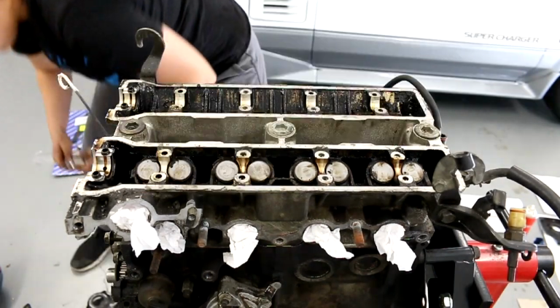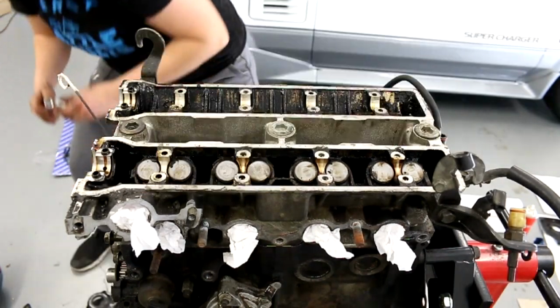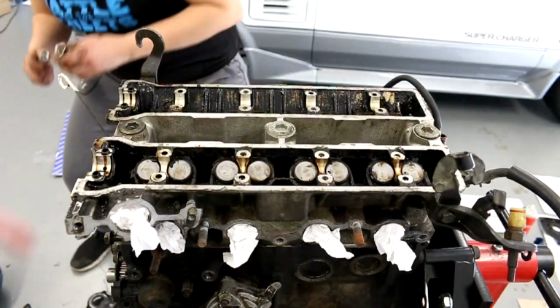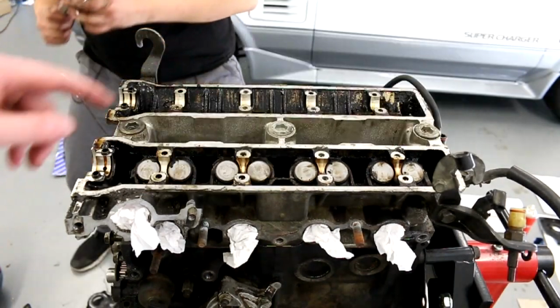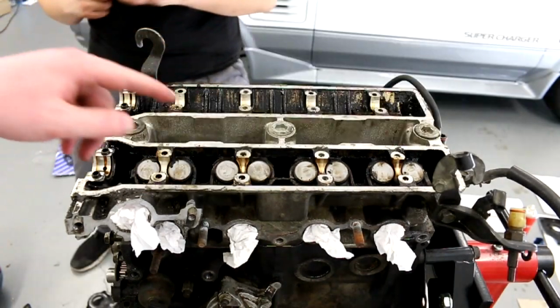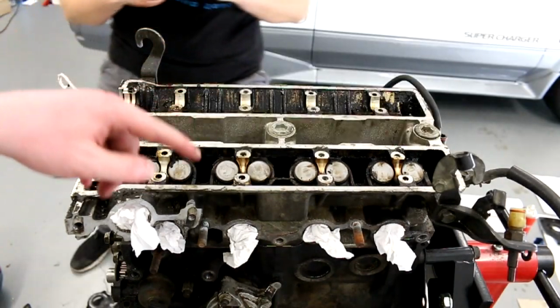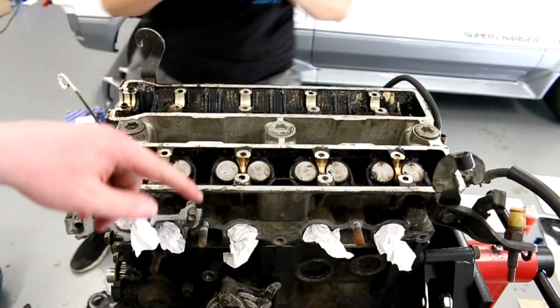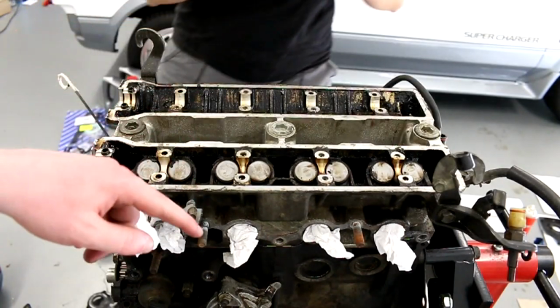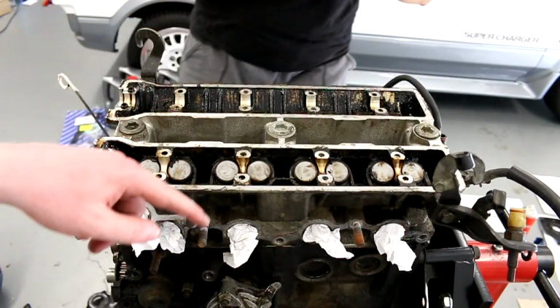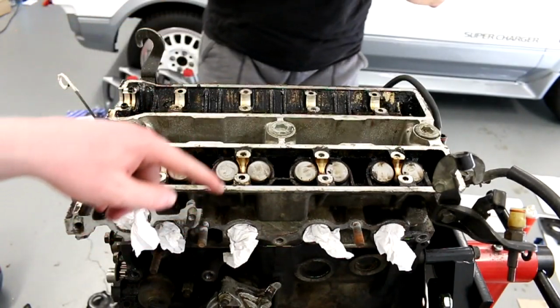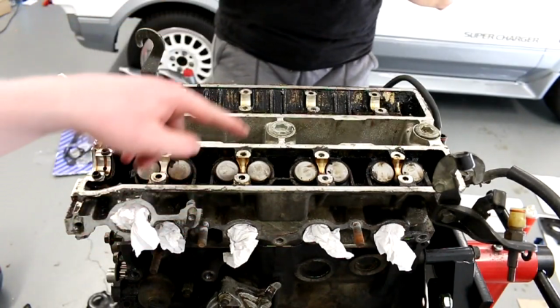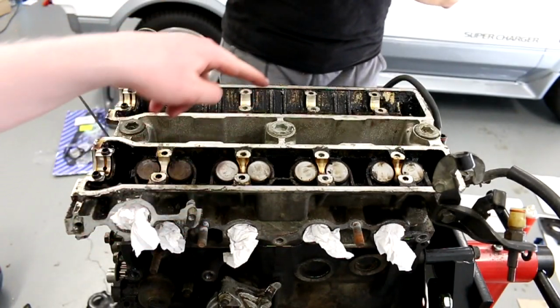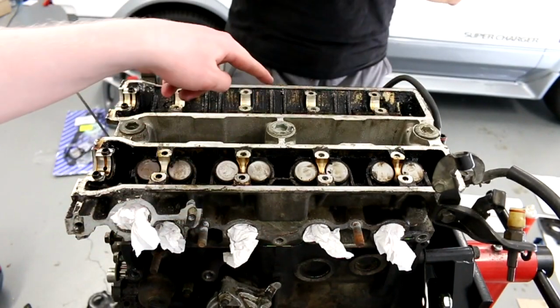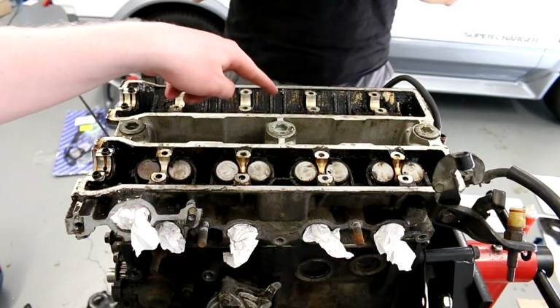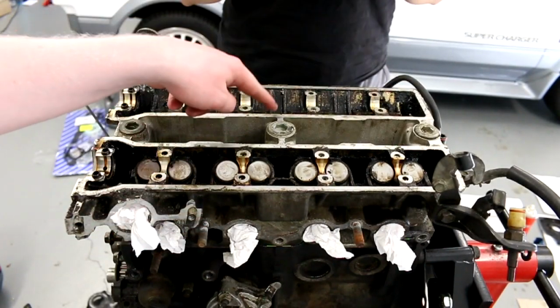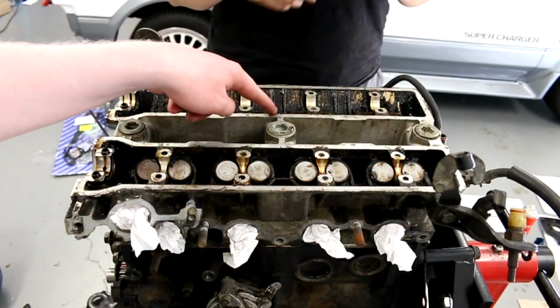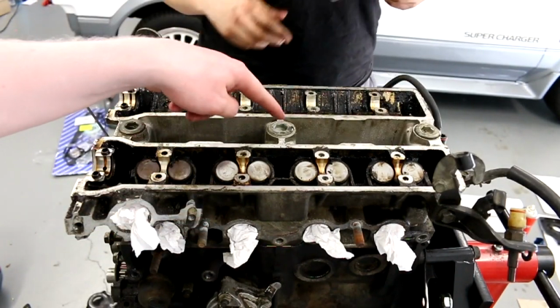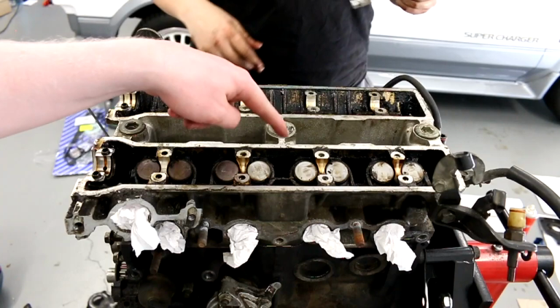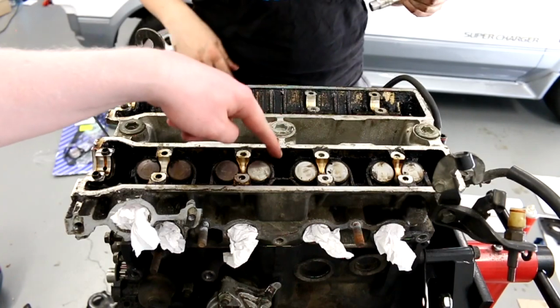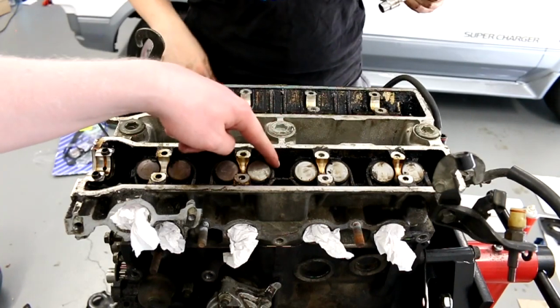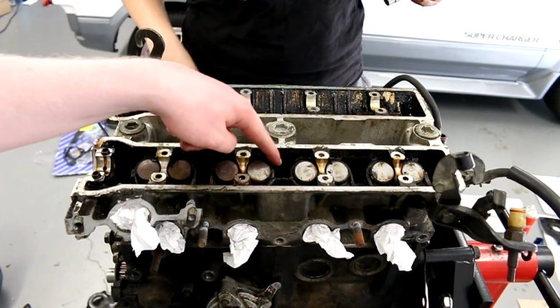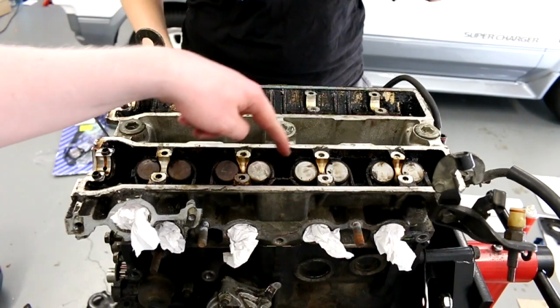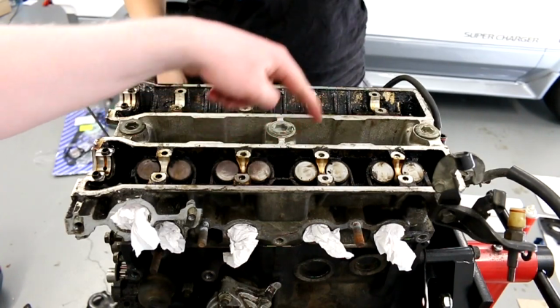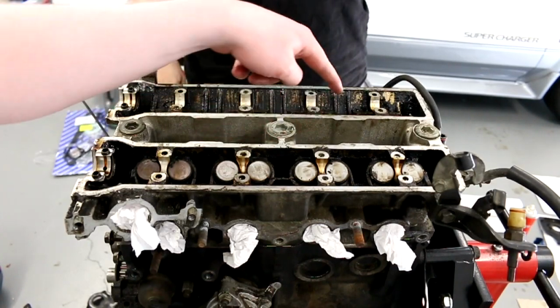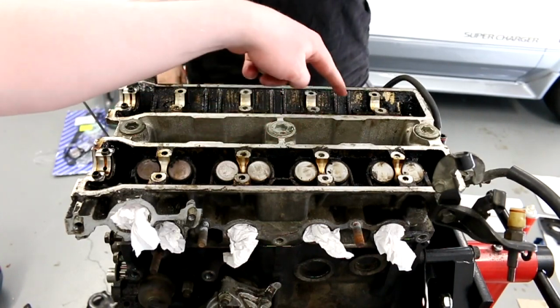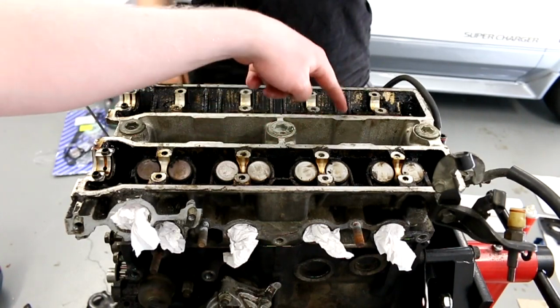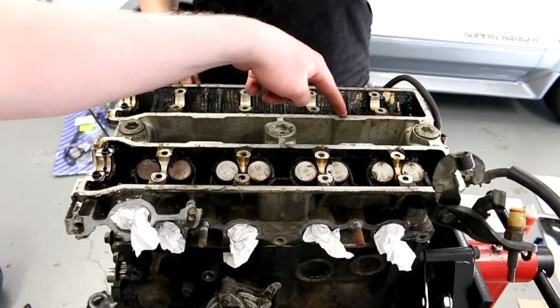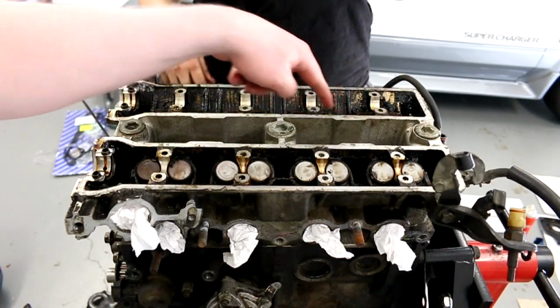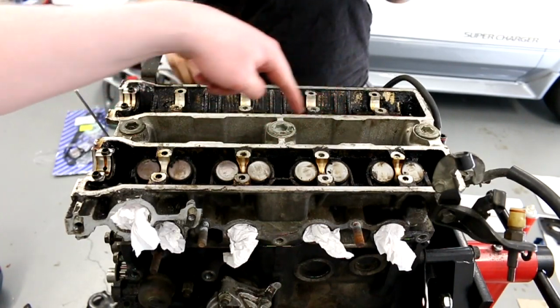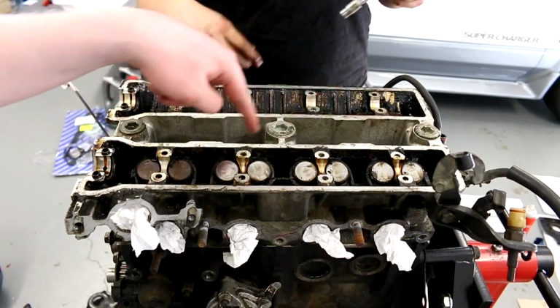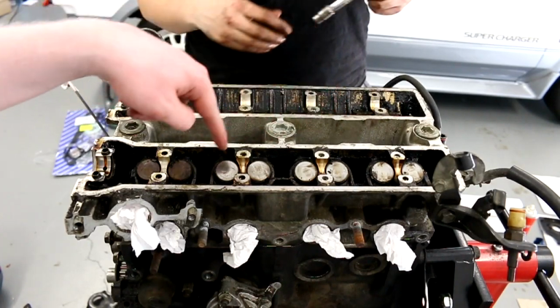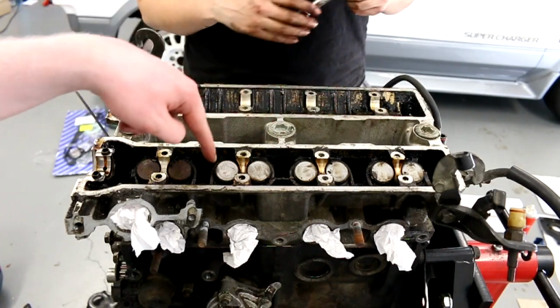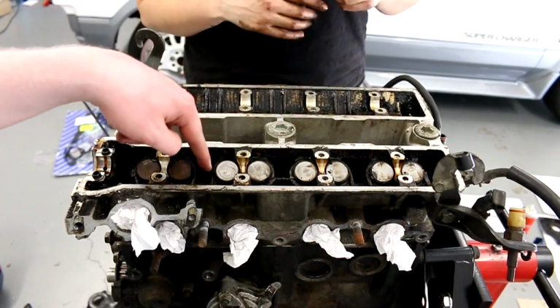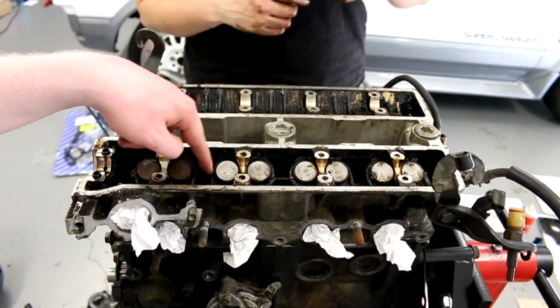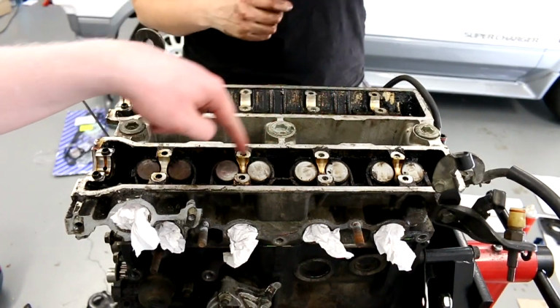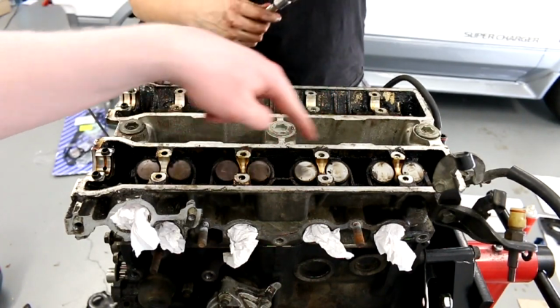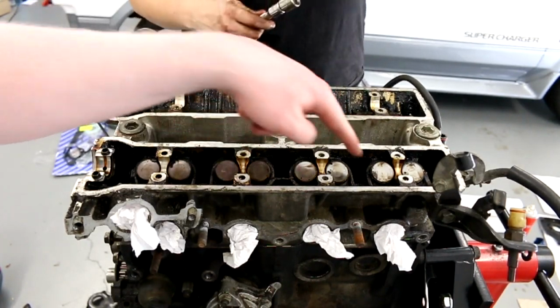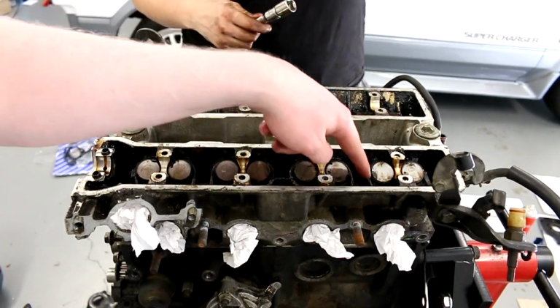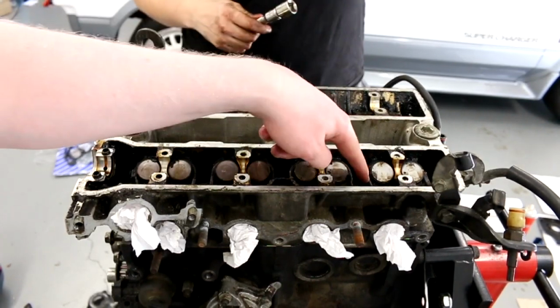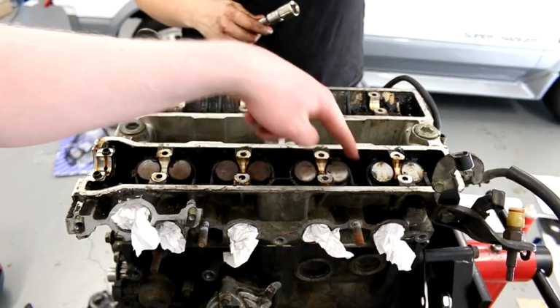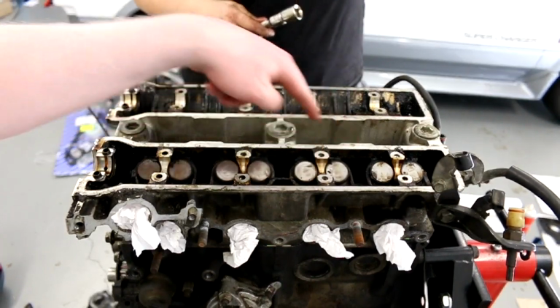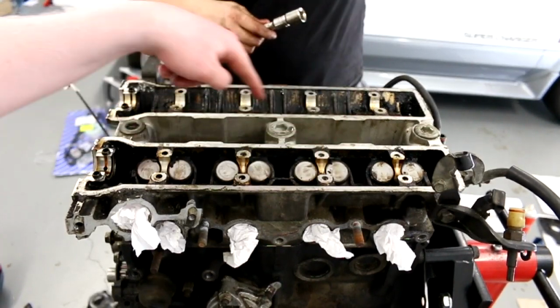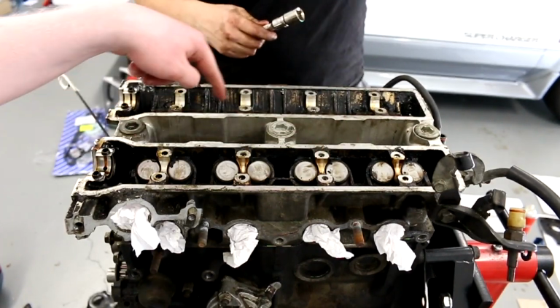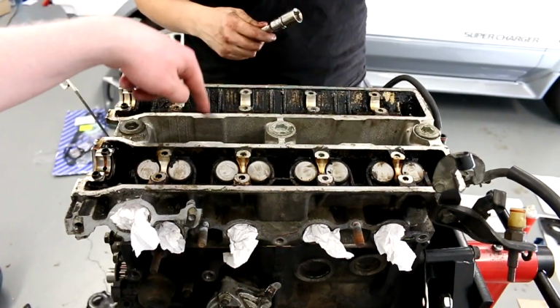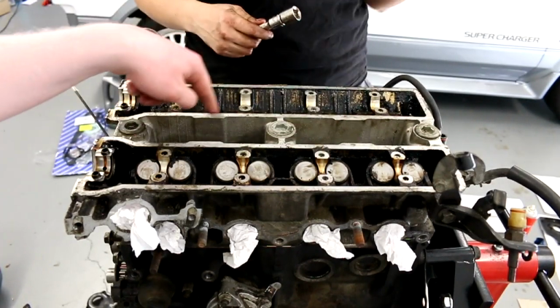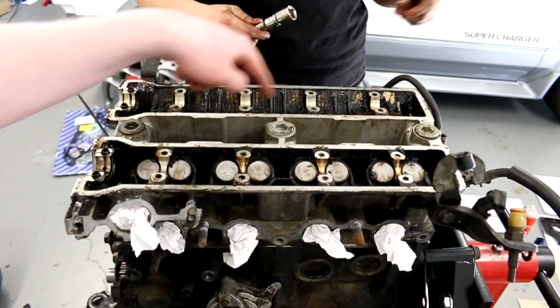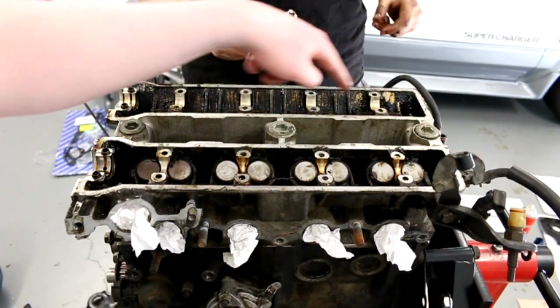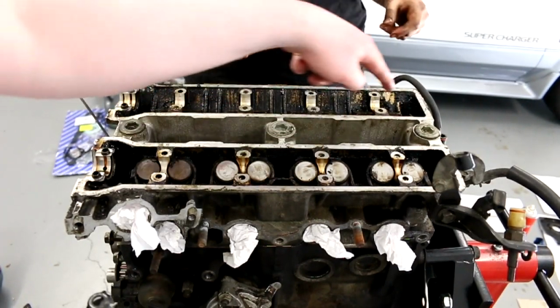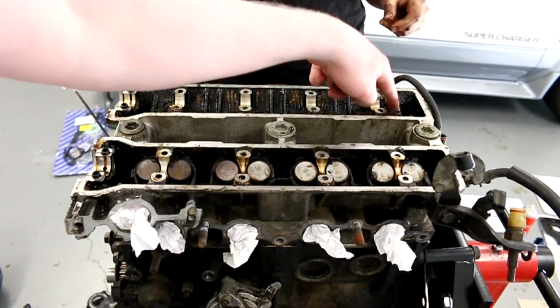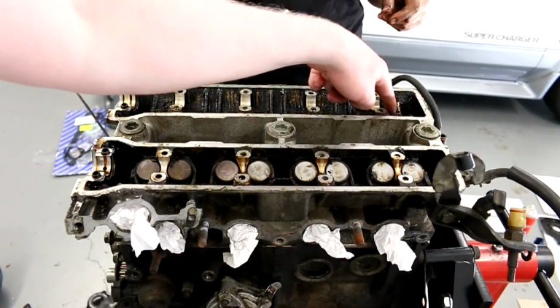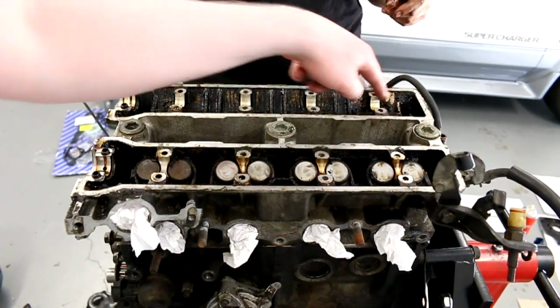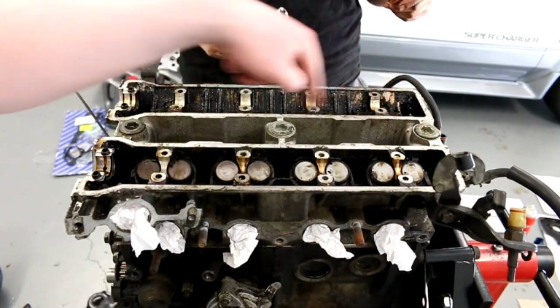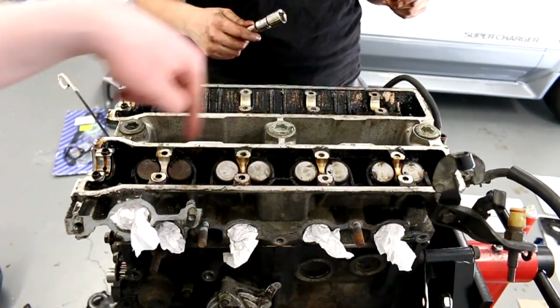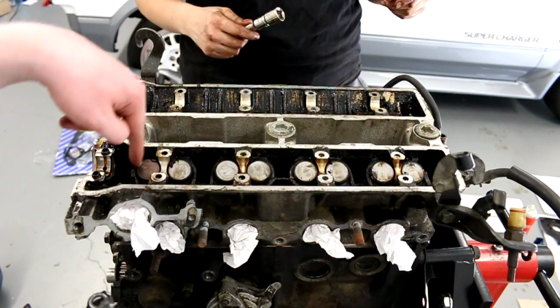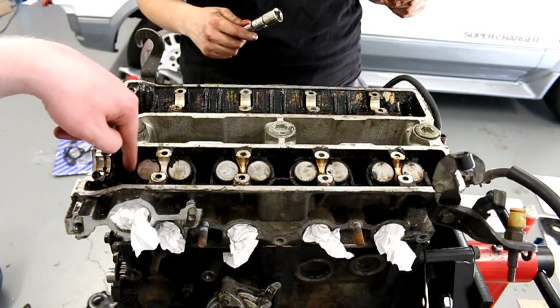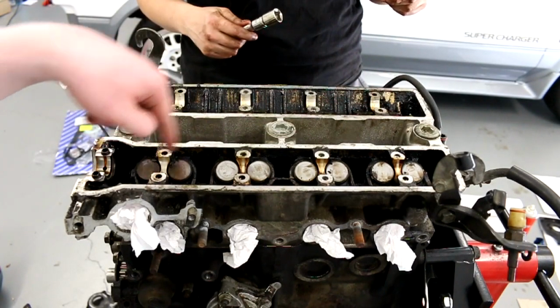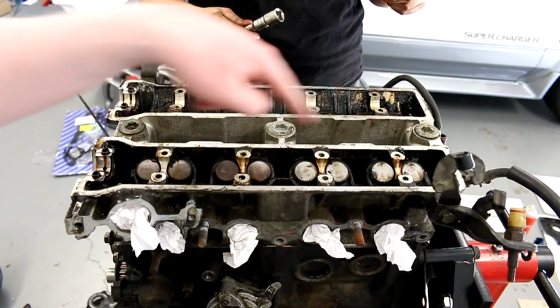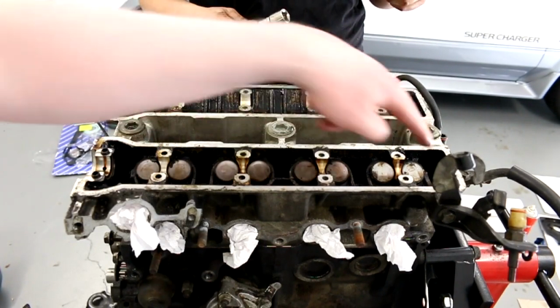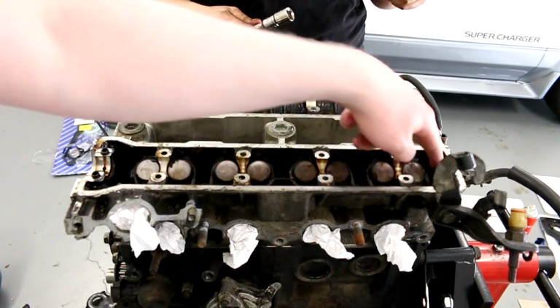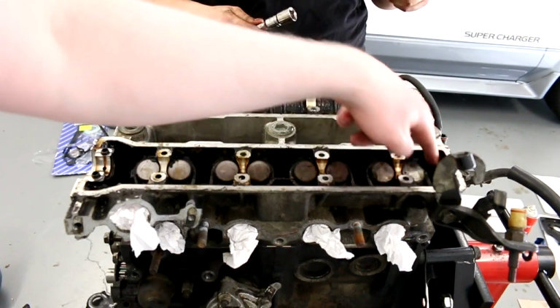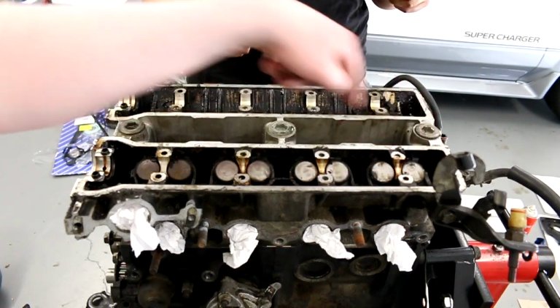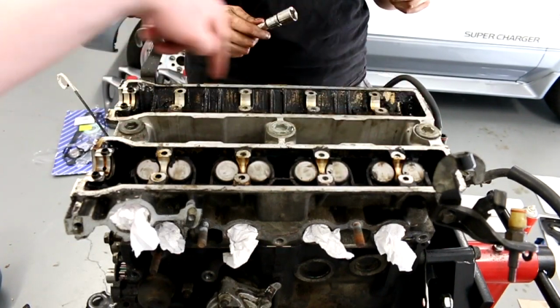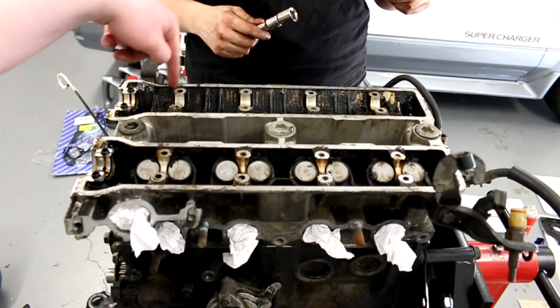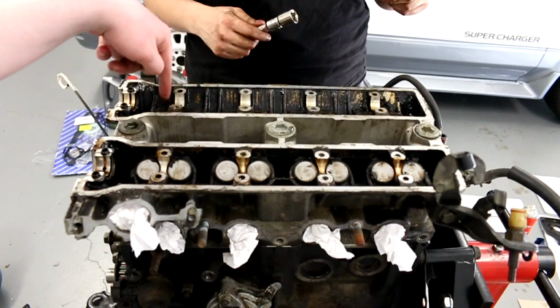There's a torque order — one, two, three, four, five, six, seven, eight, nine, ten.